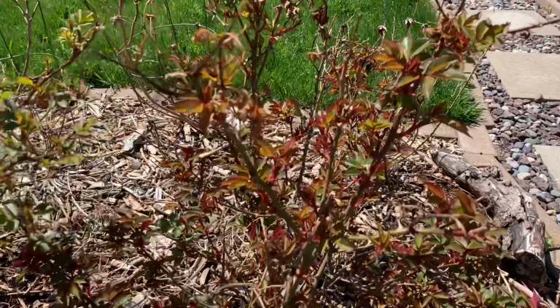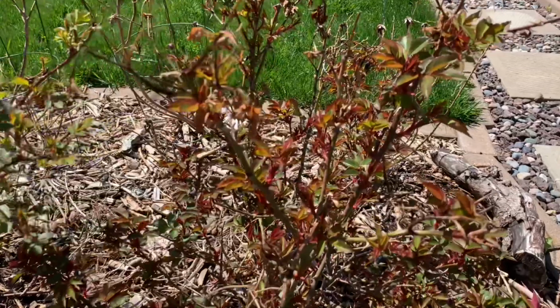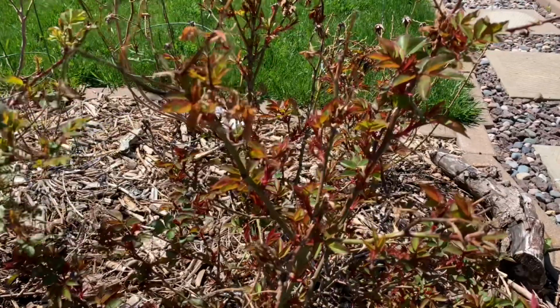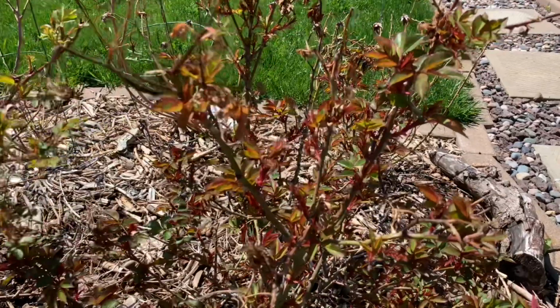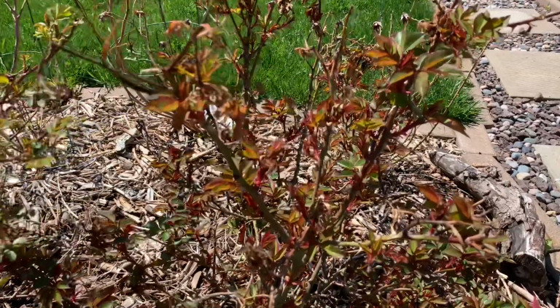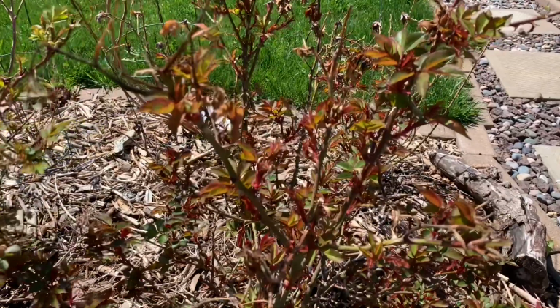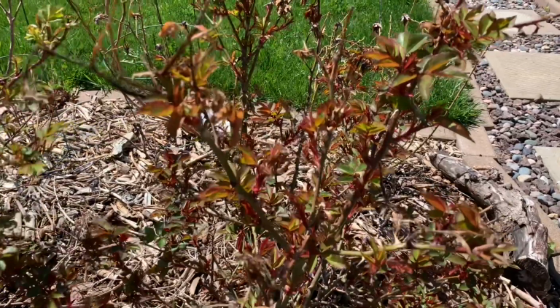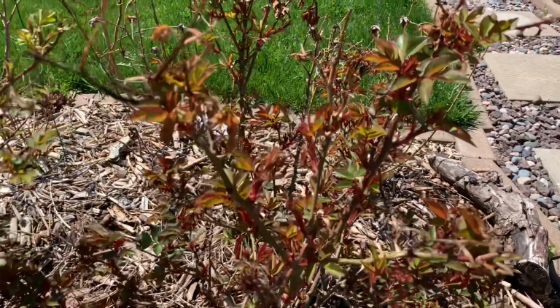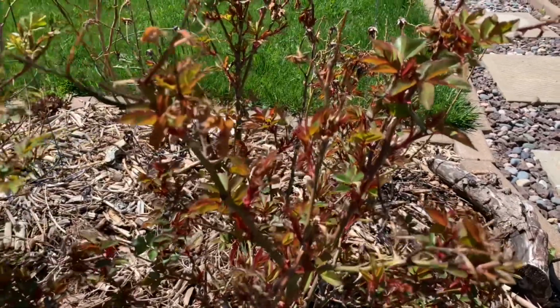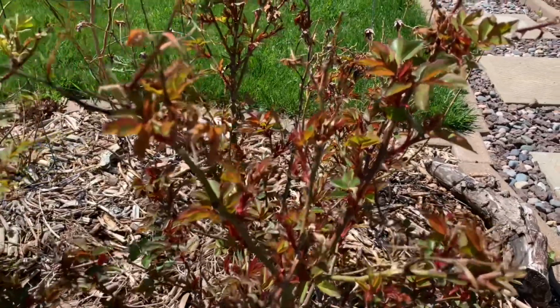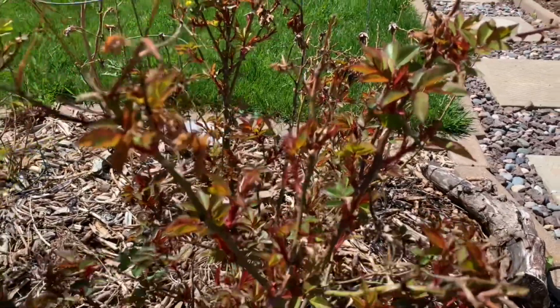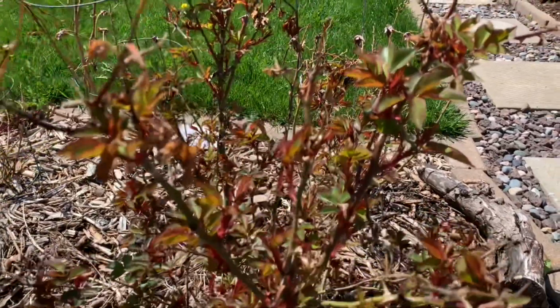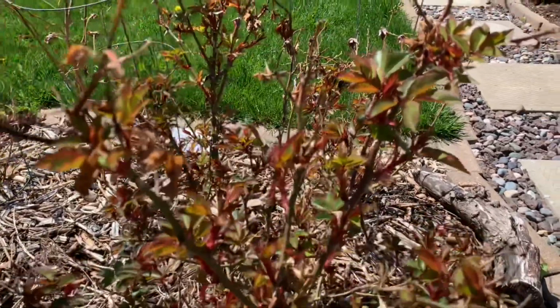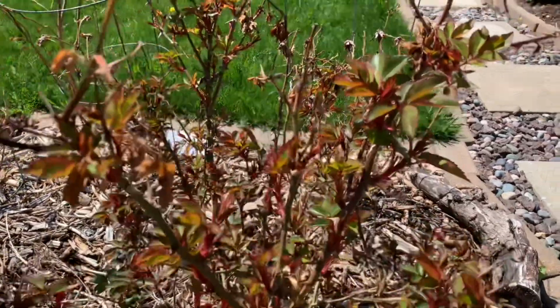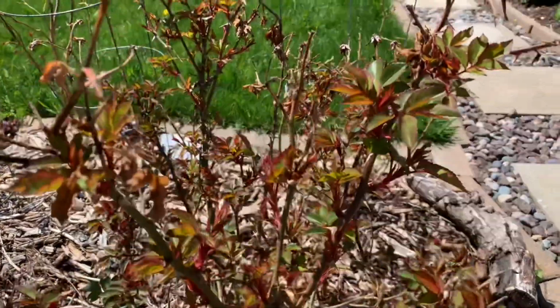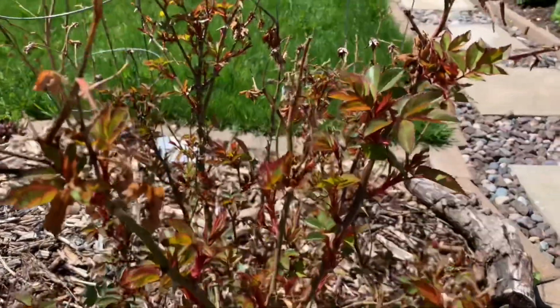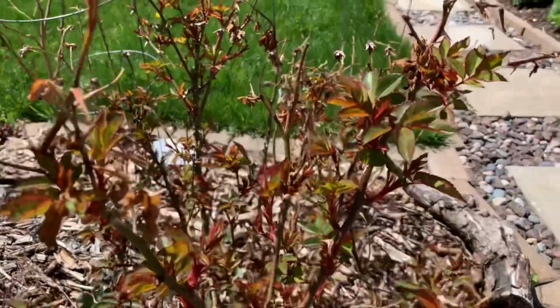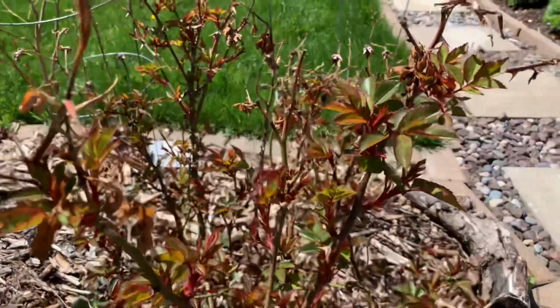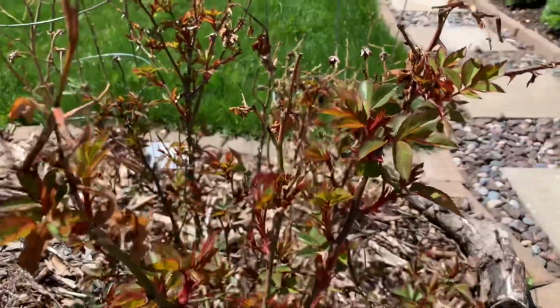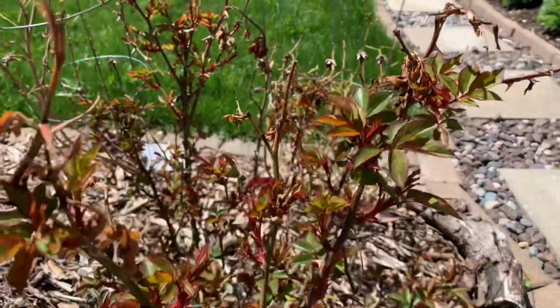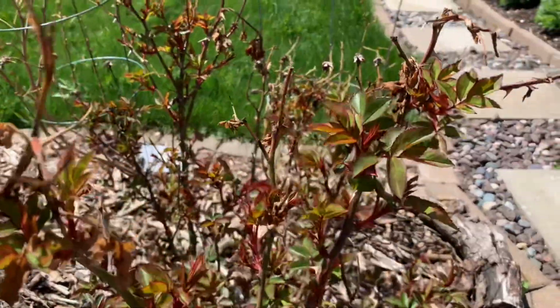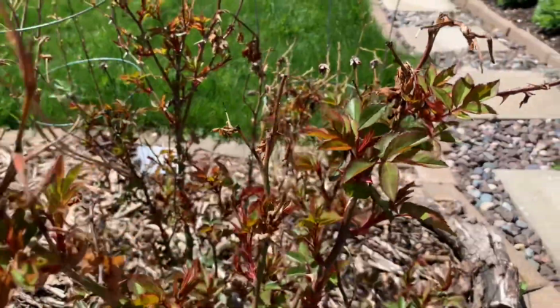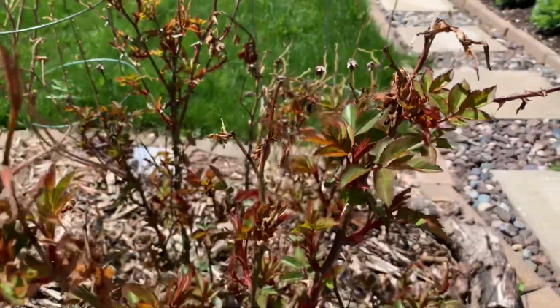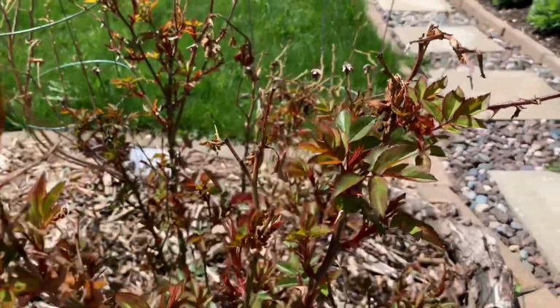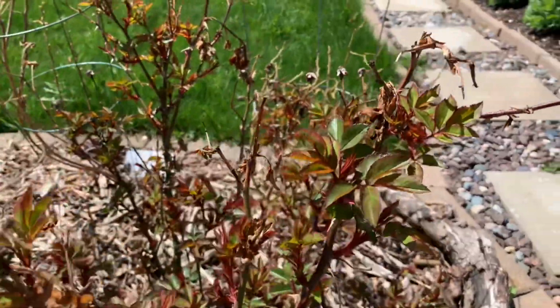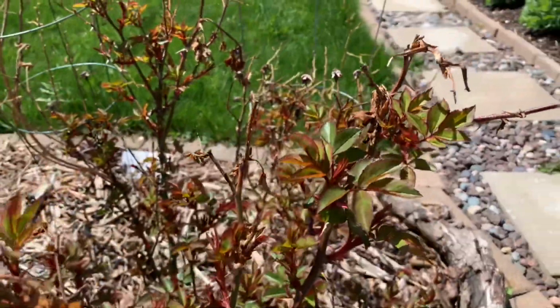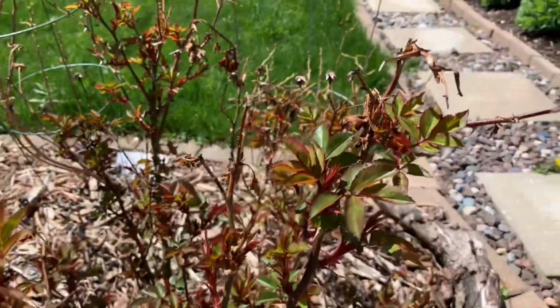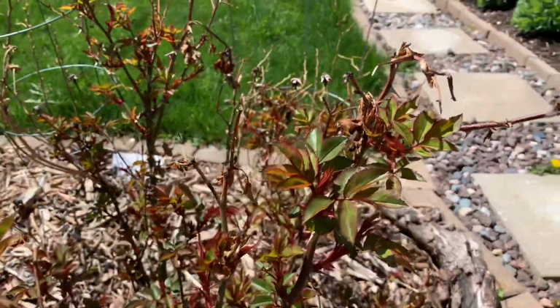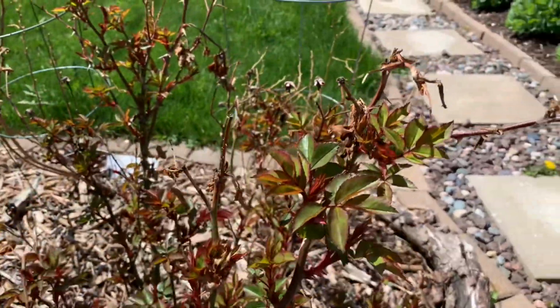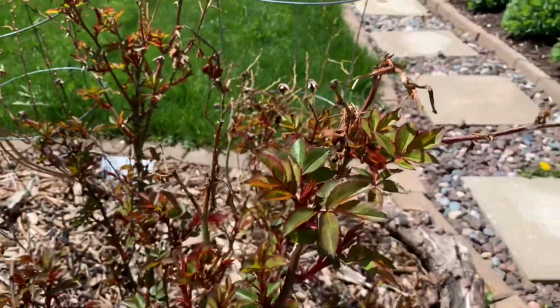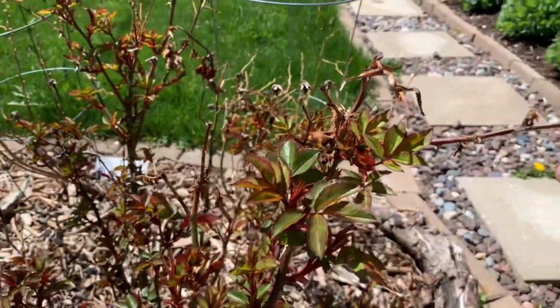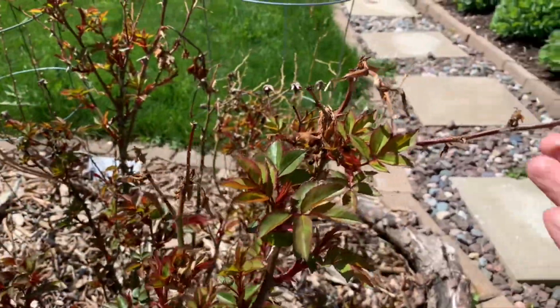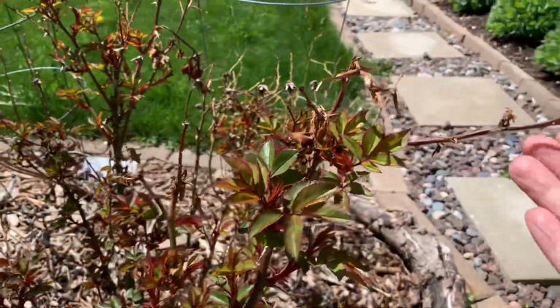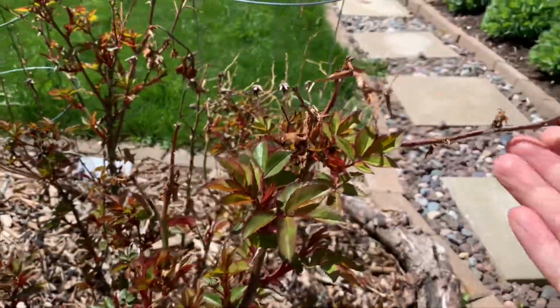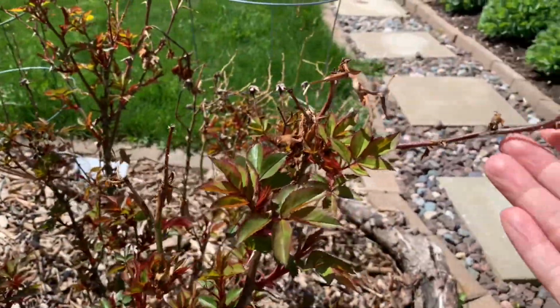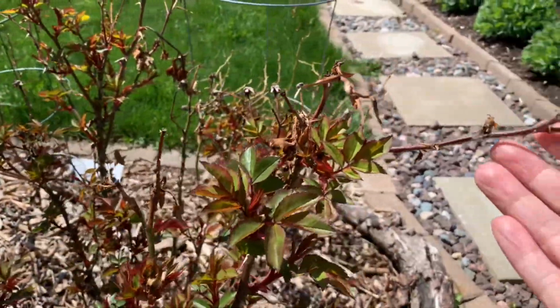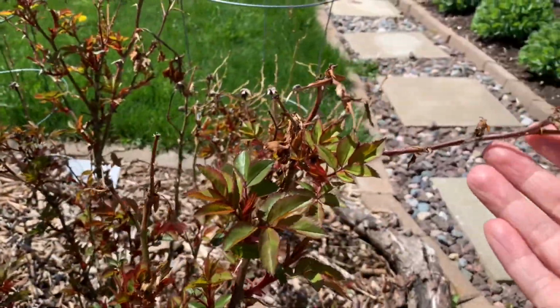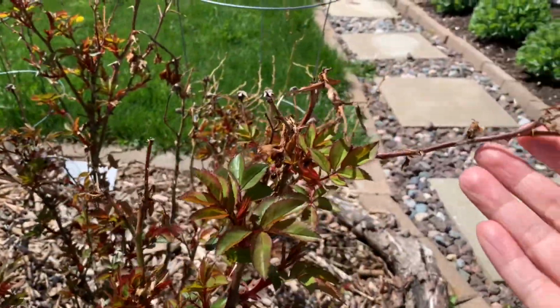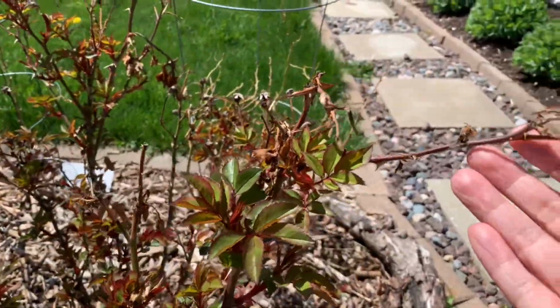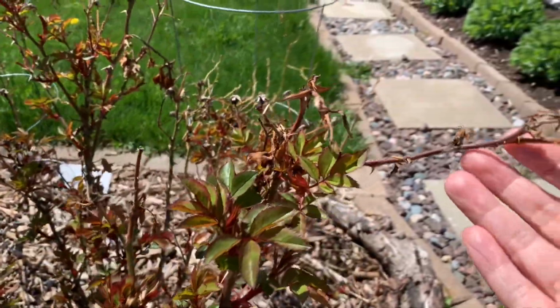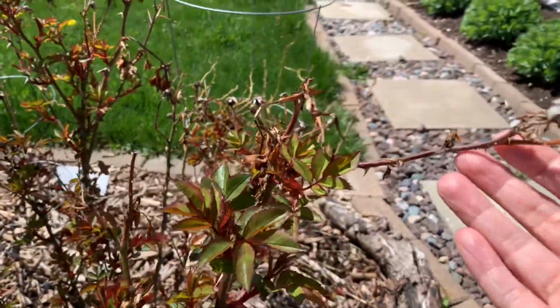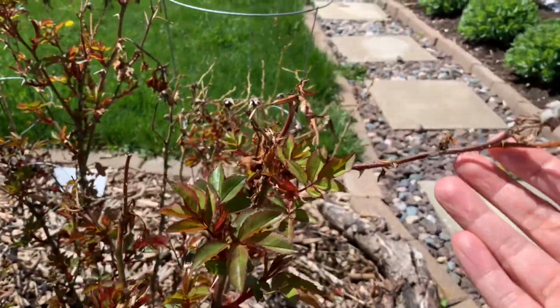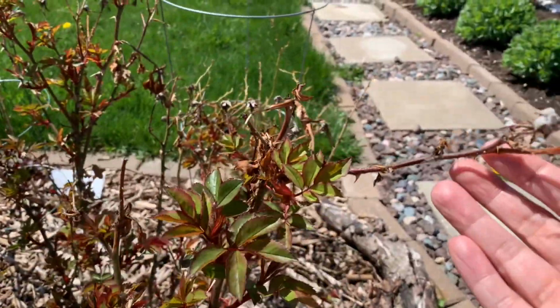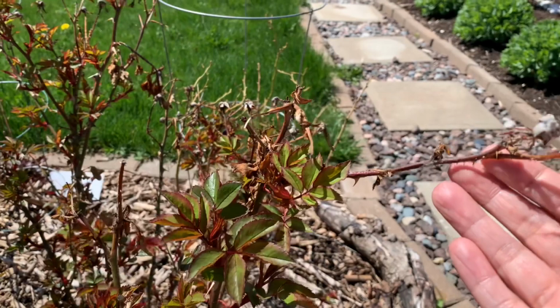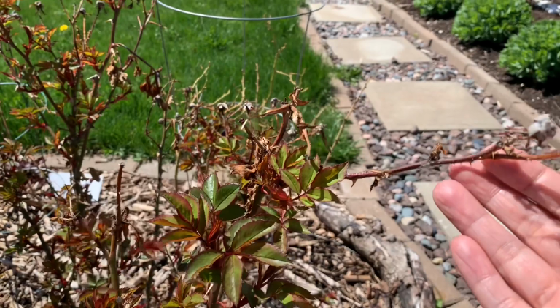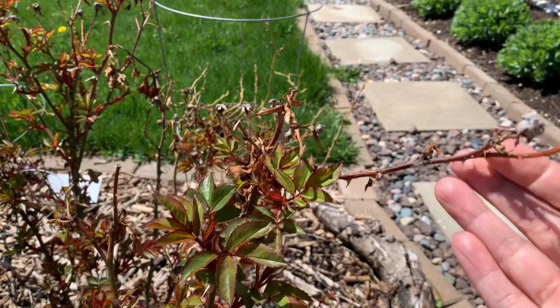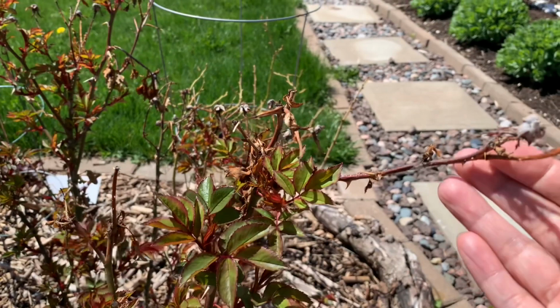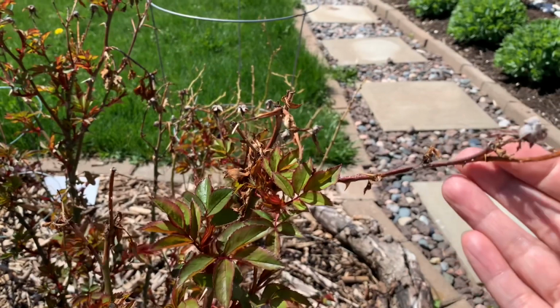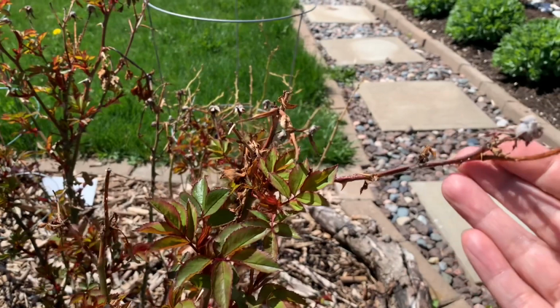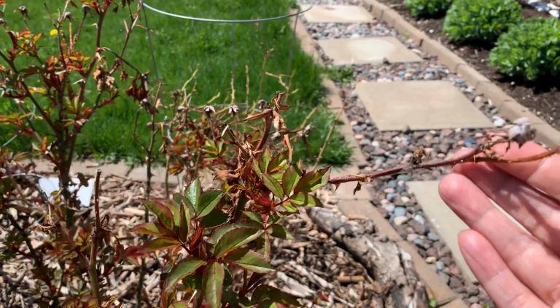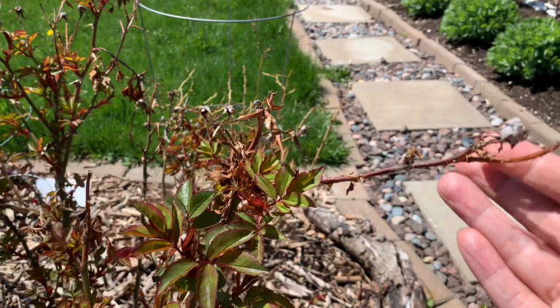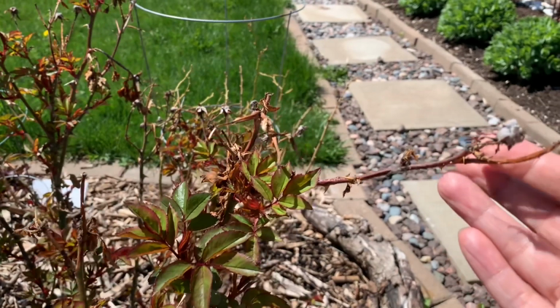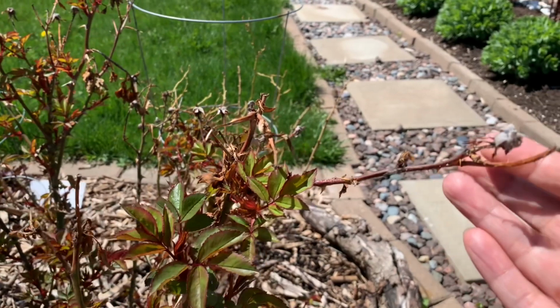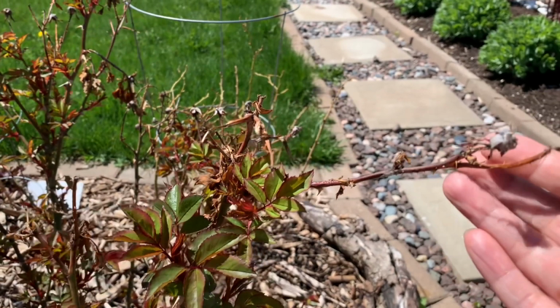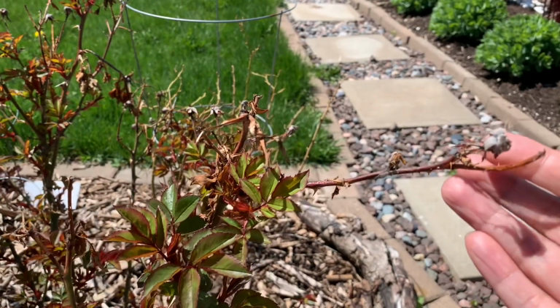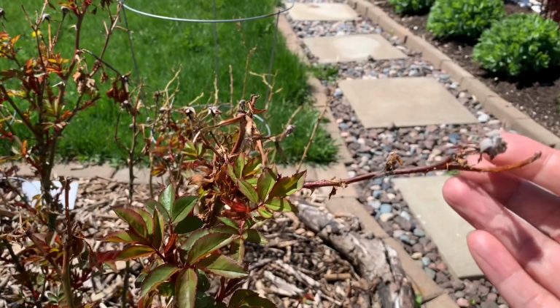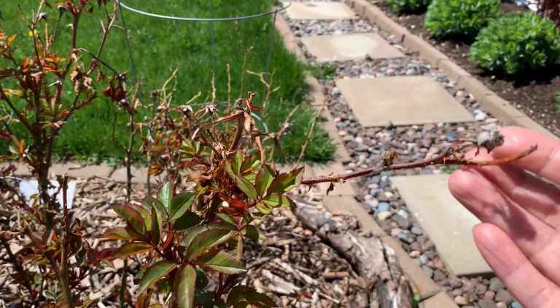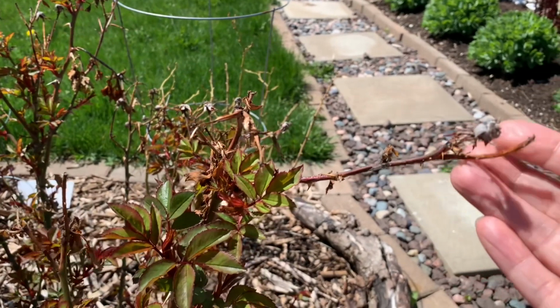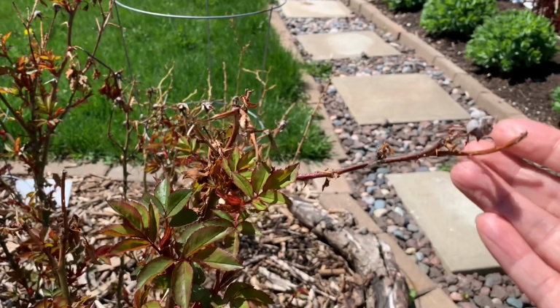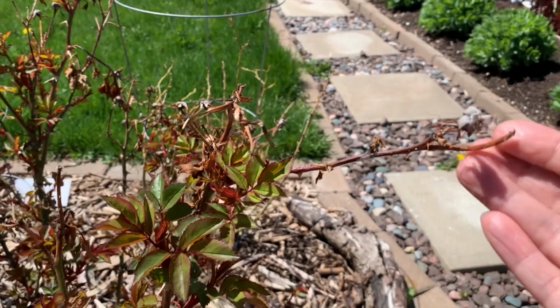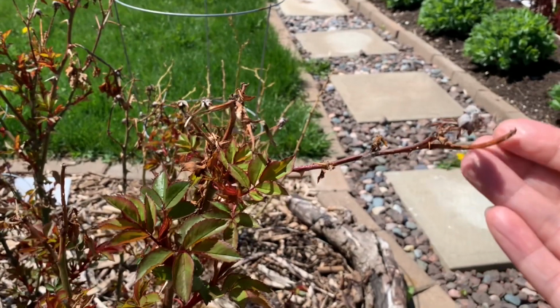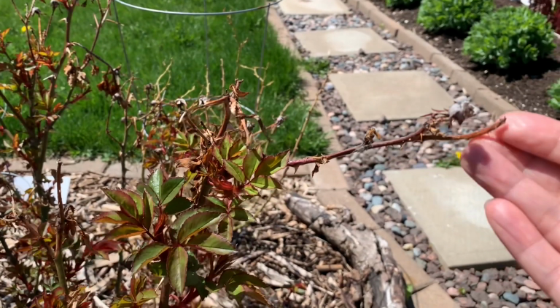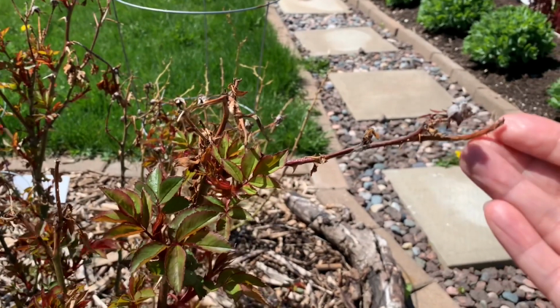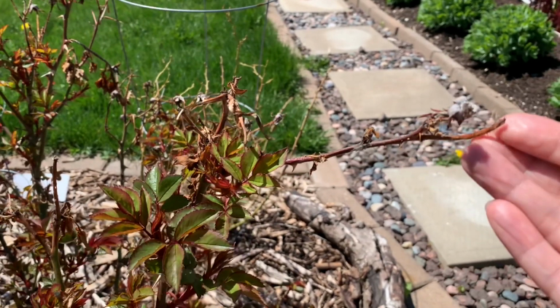I will have to prune these once. I didn't do them last fall, so we'll do them soon.